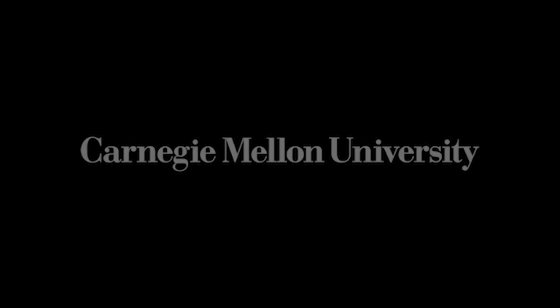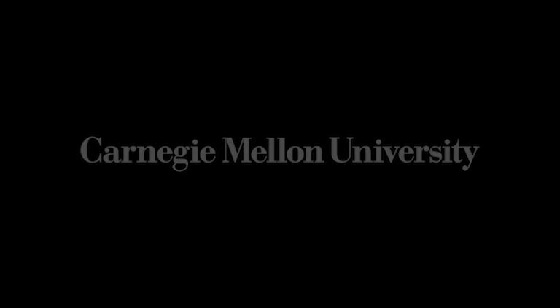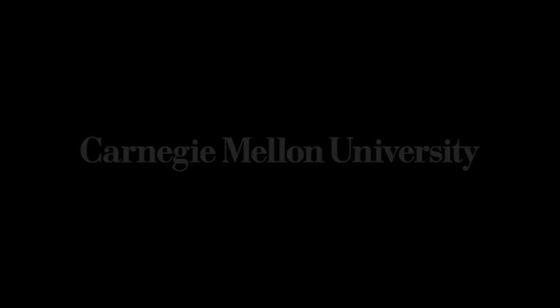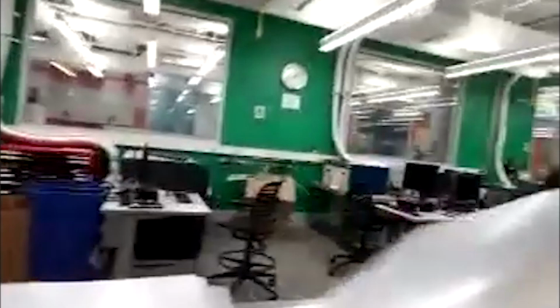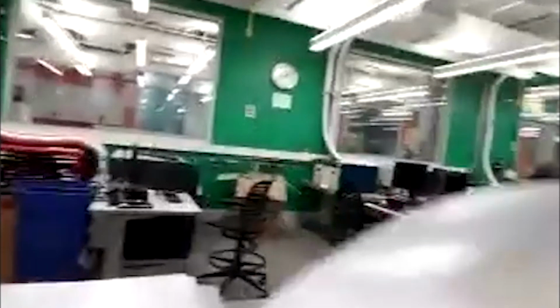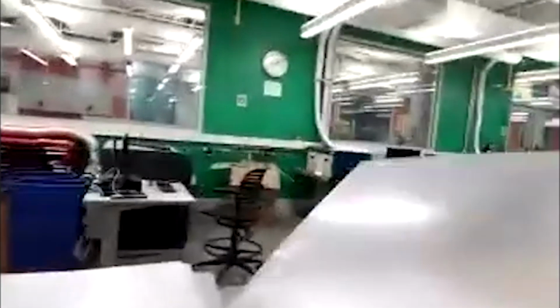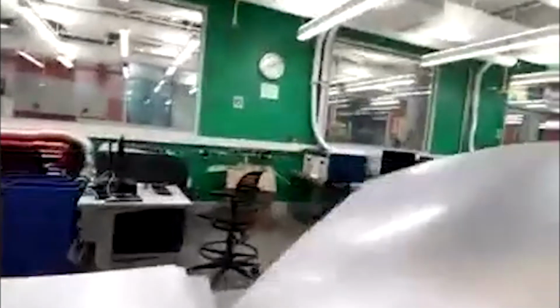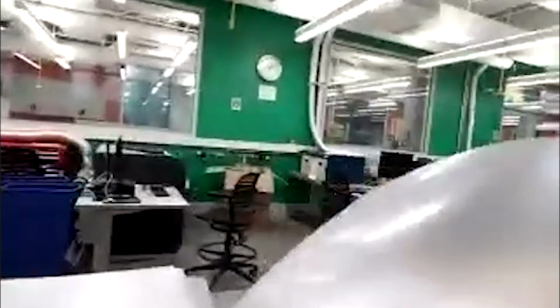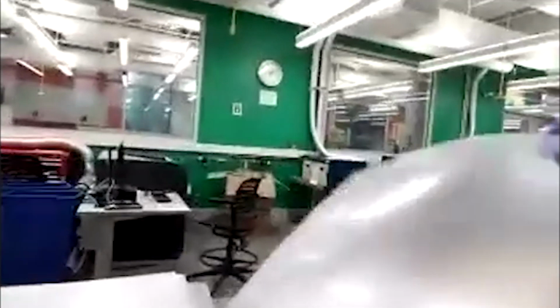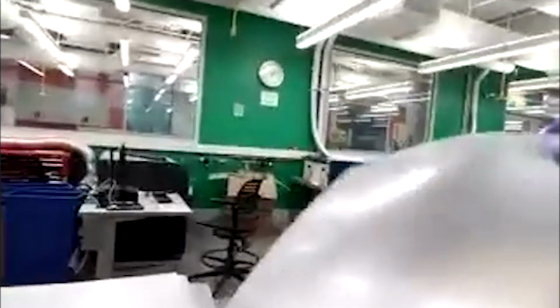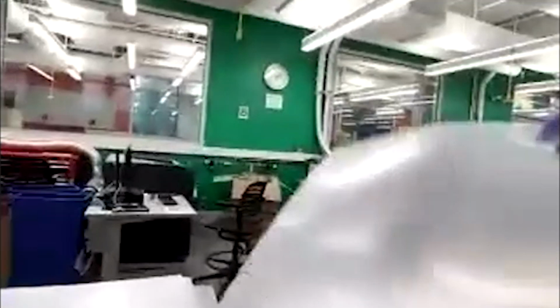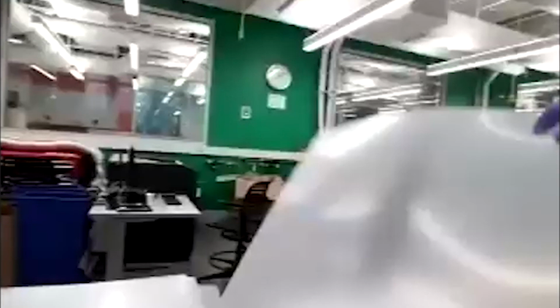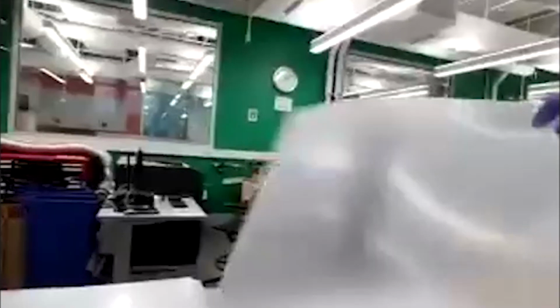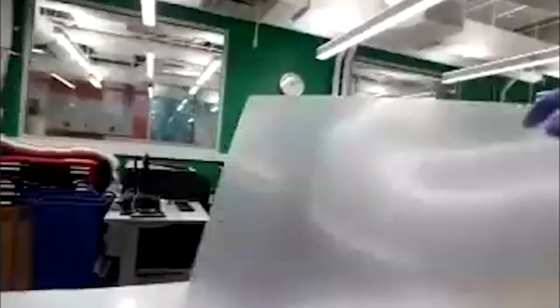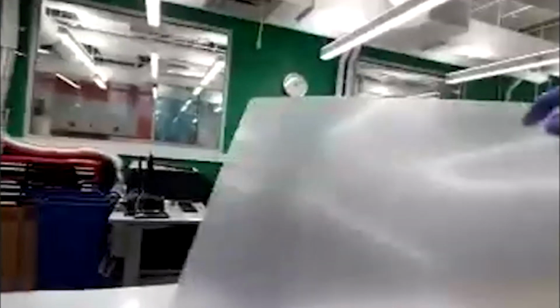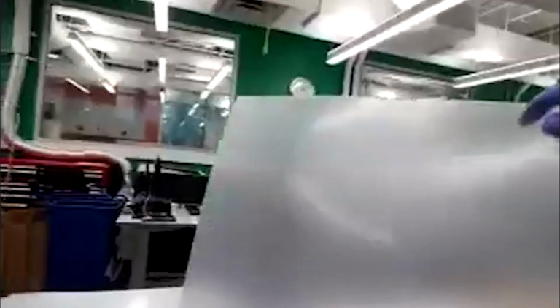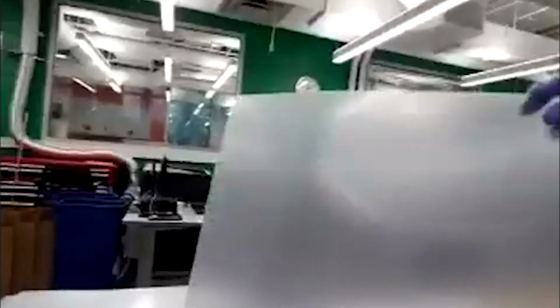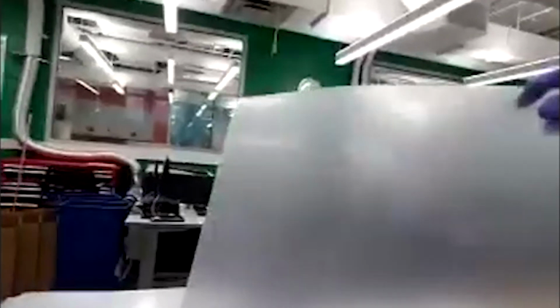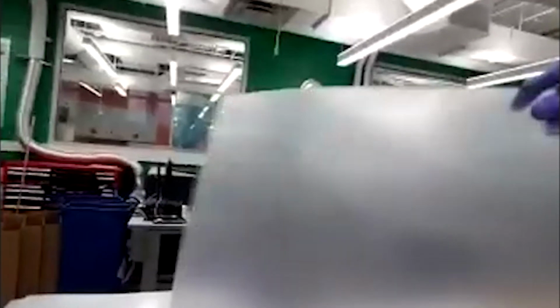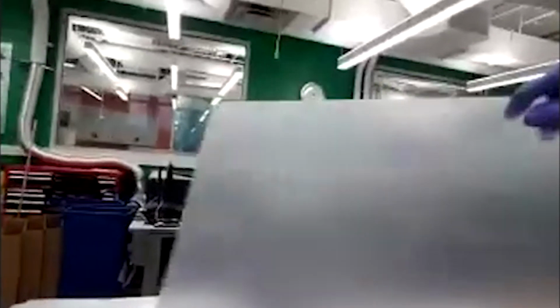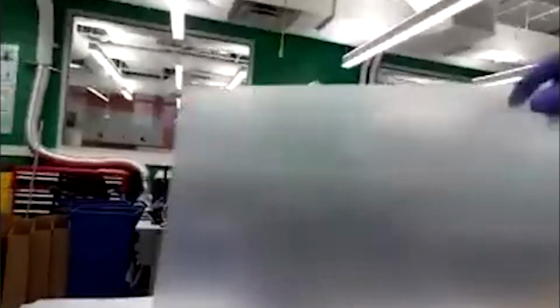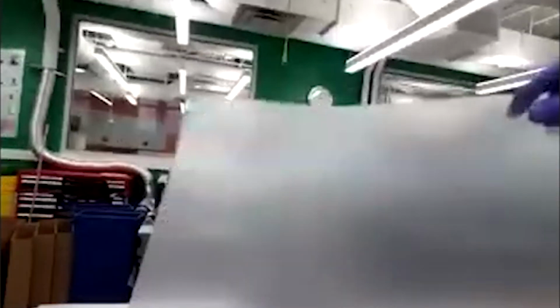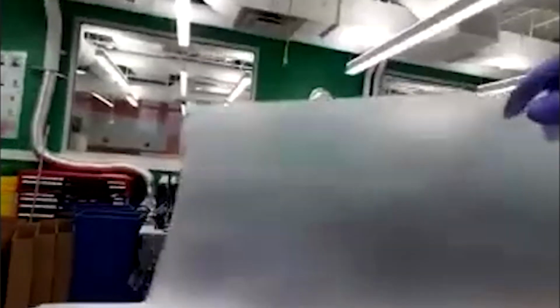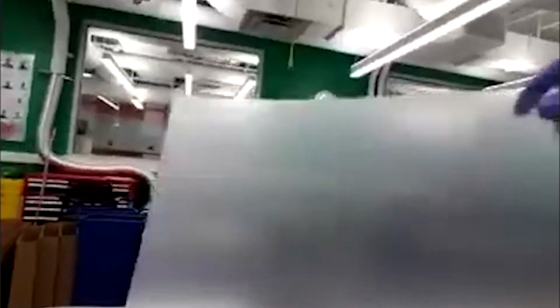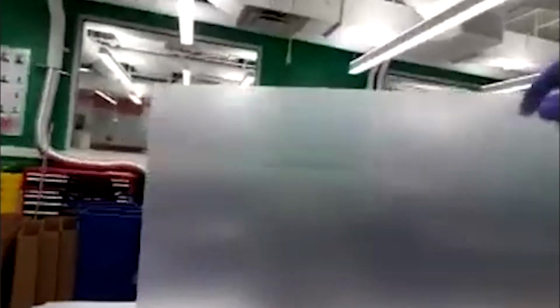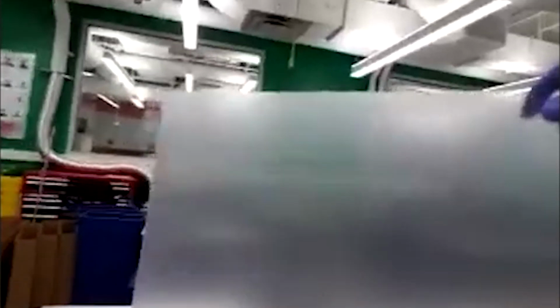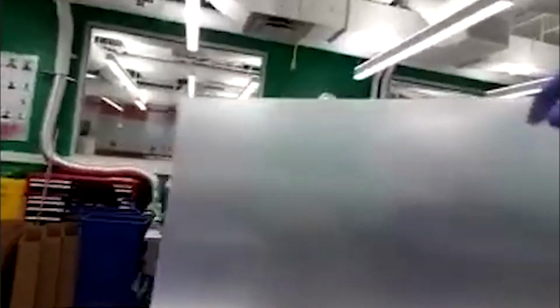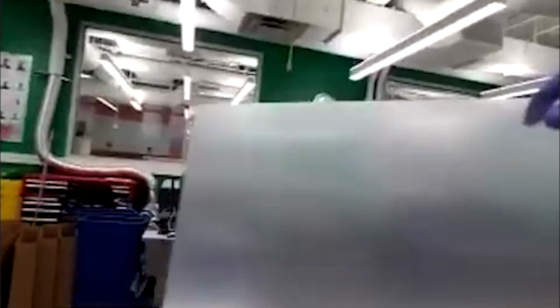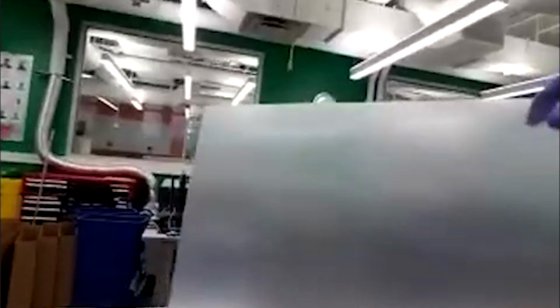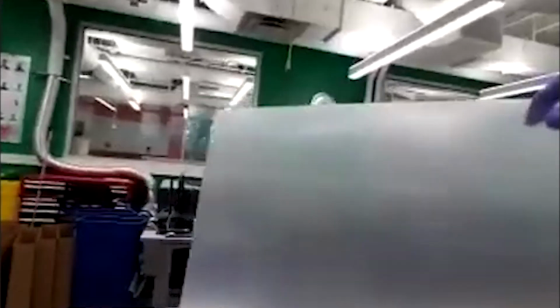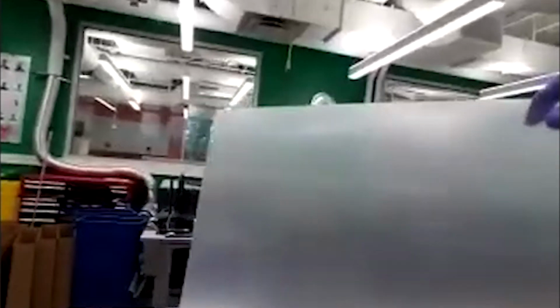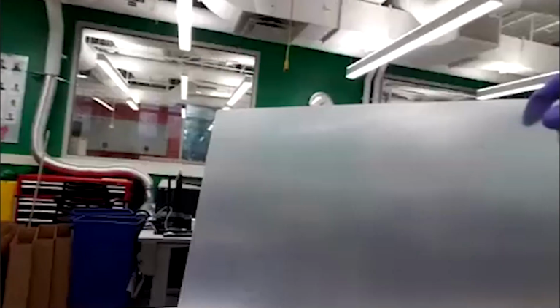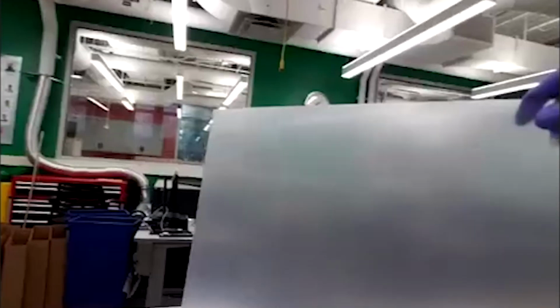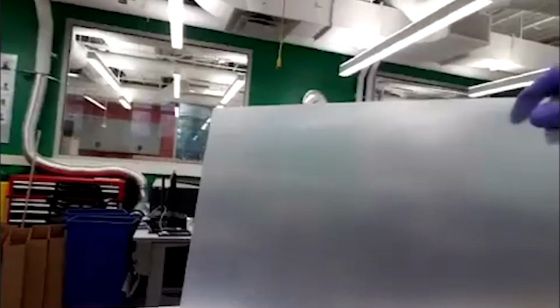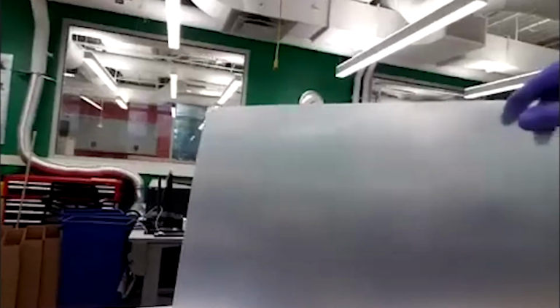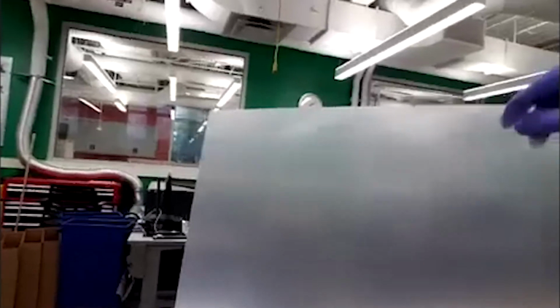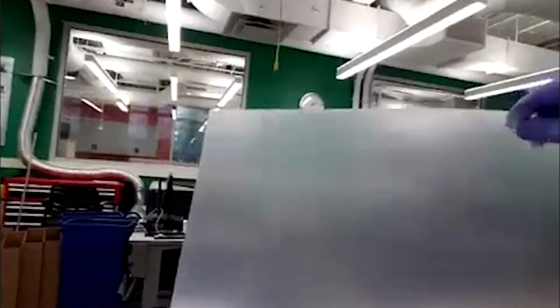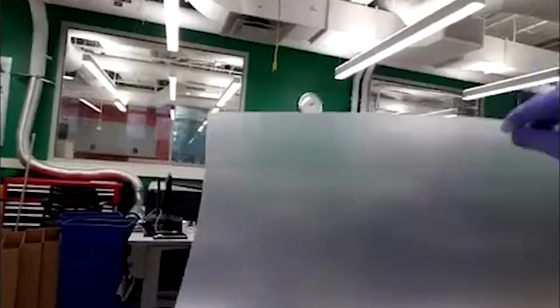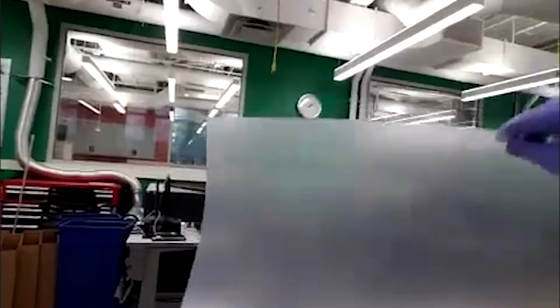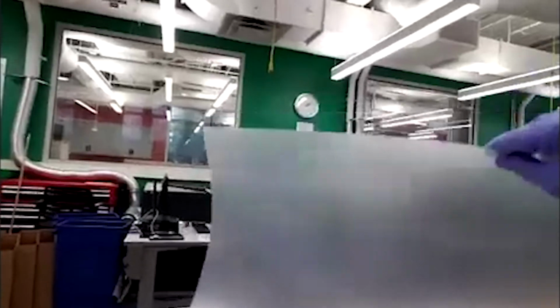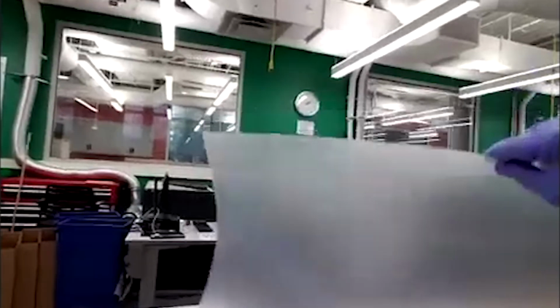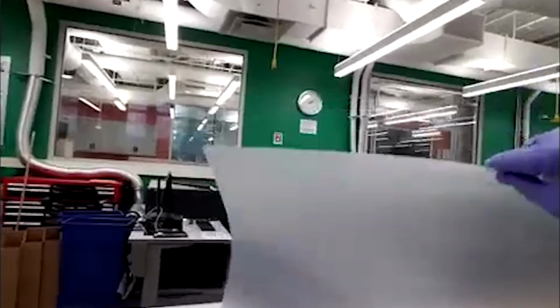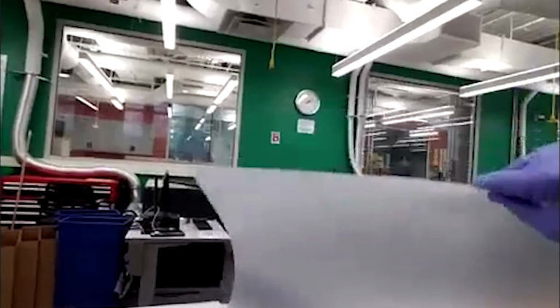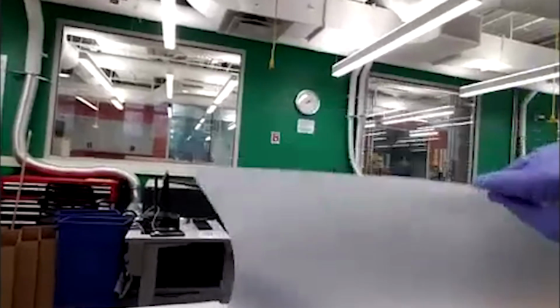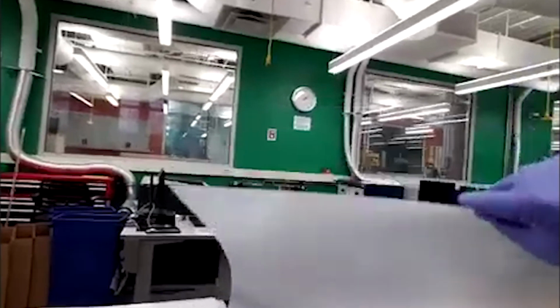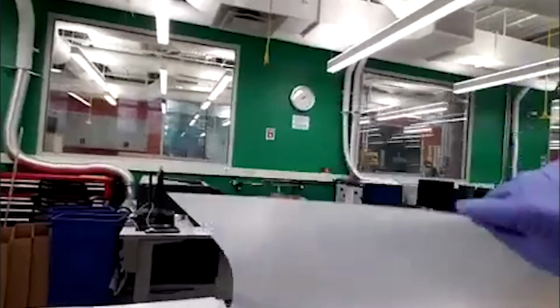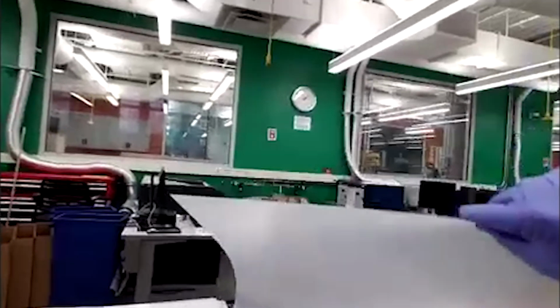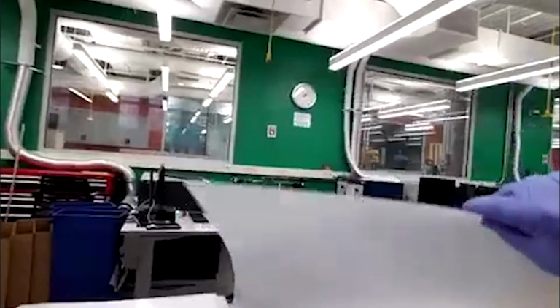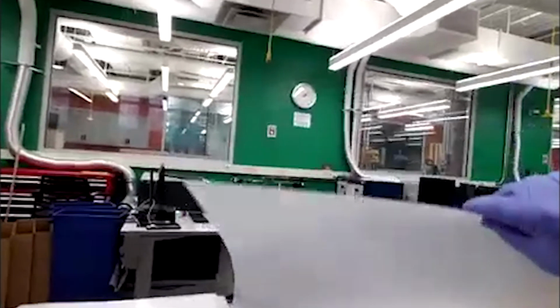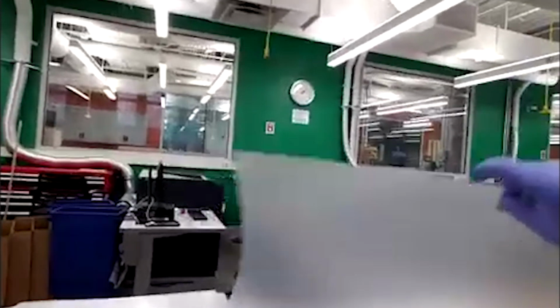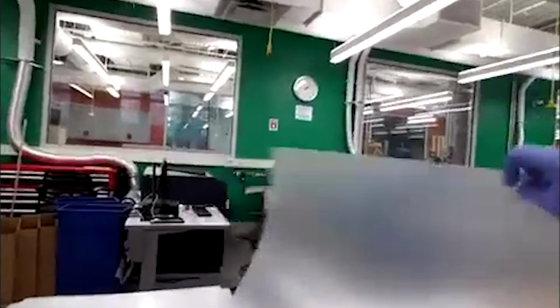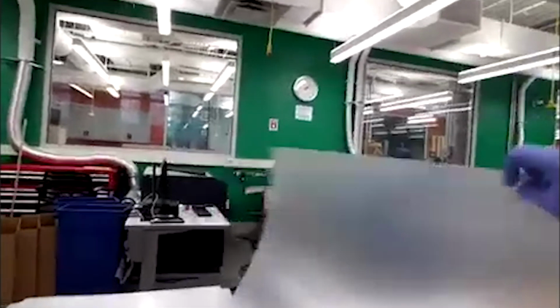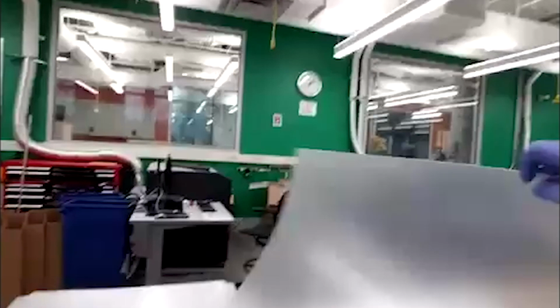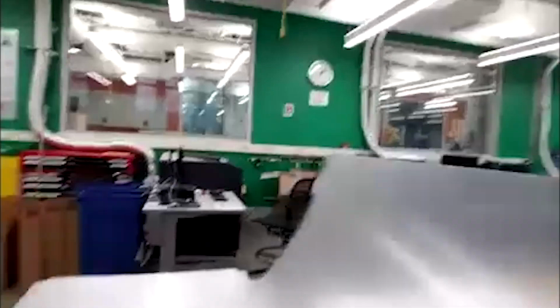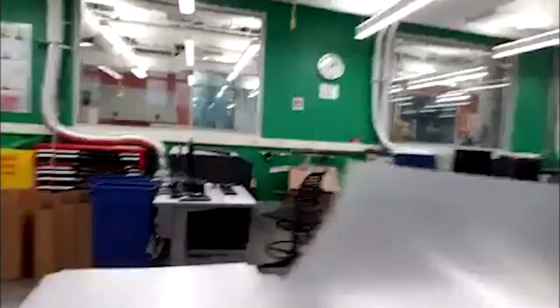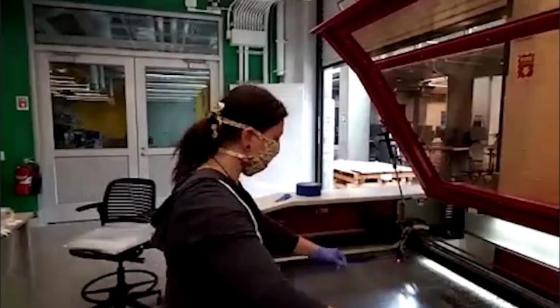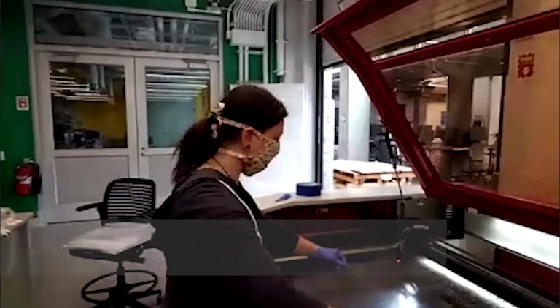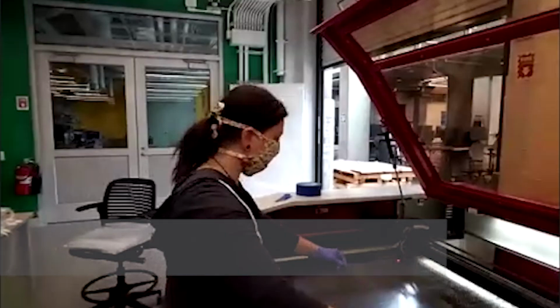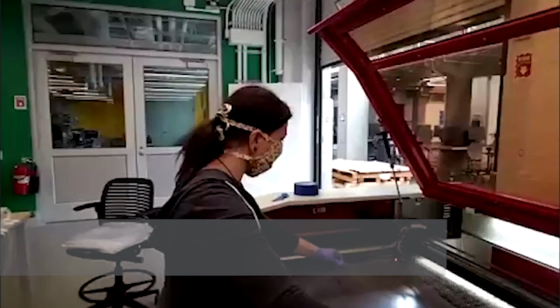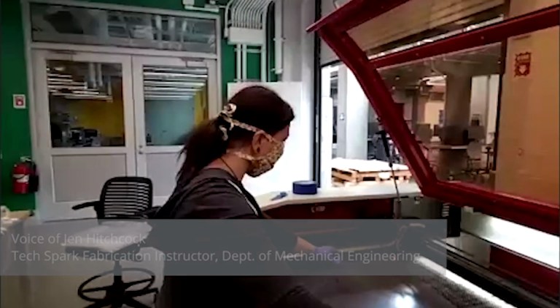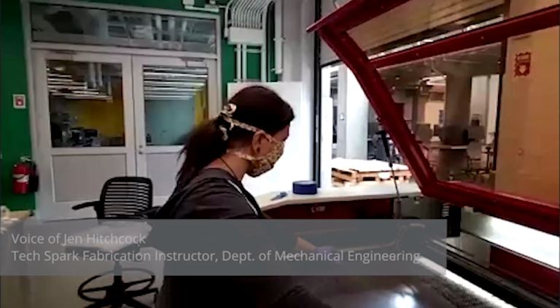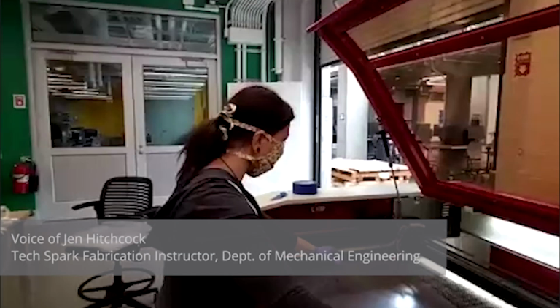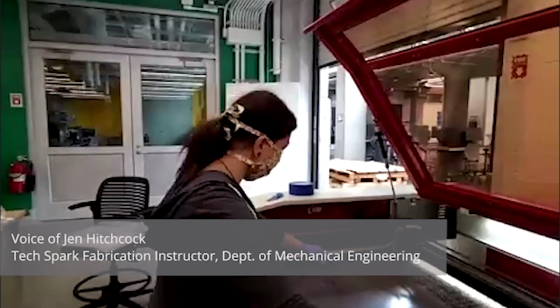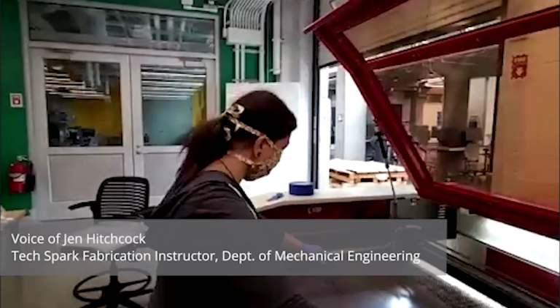So this is the face shield plastic. You can see it's kind of thinner — it's 0.020. It's very, very thin.